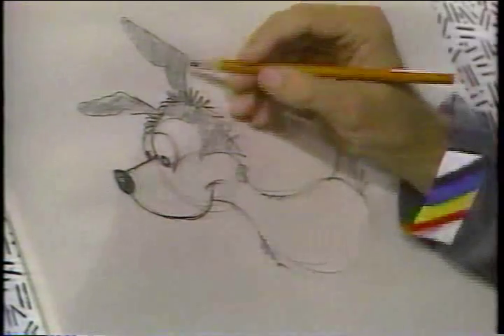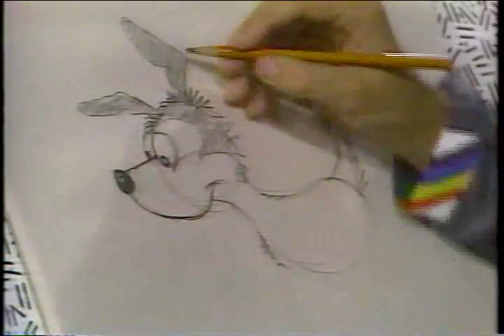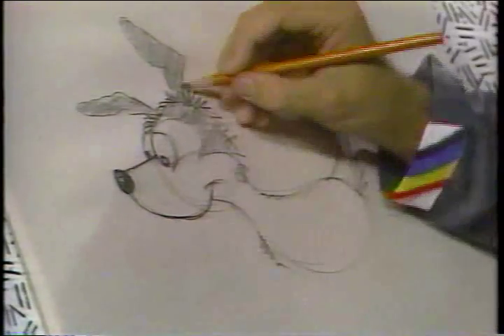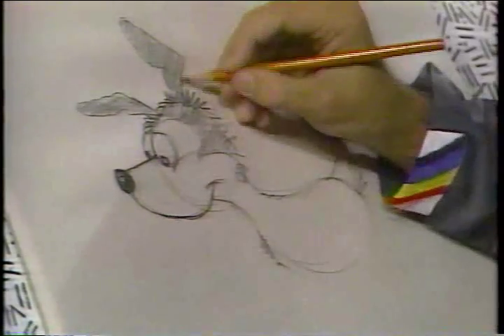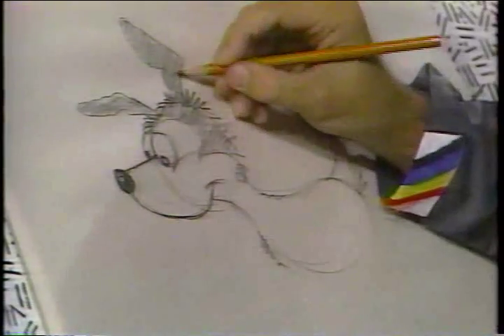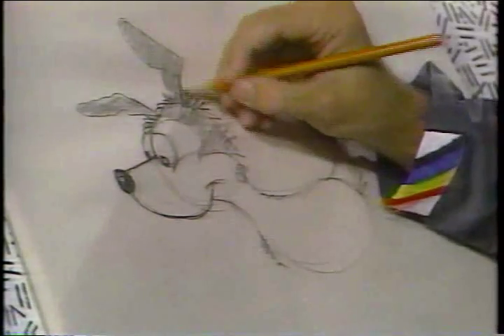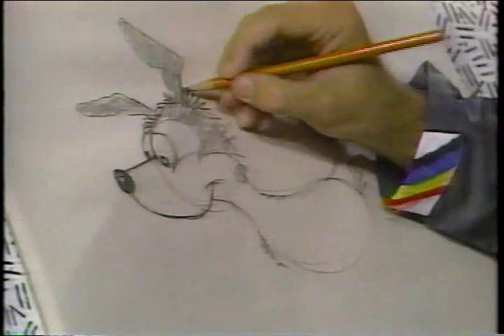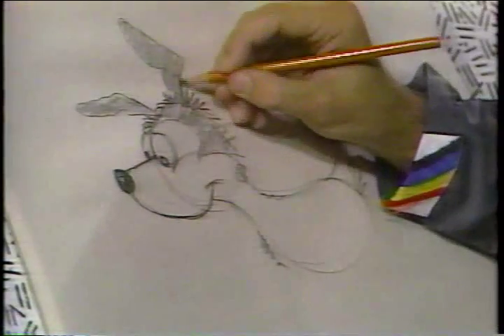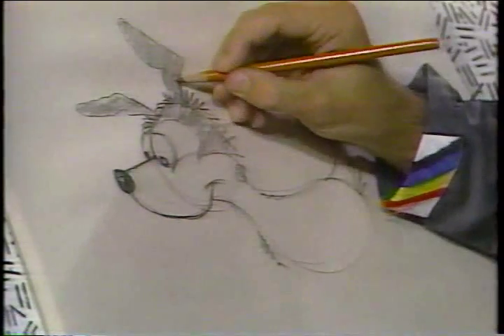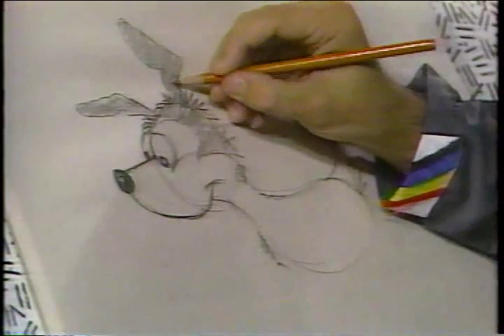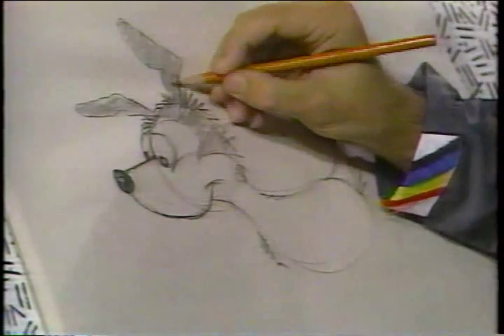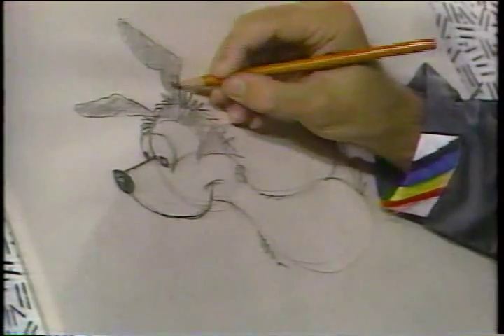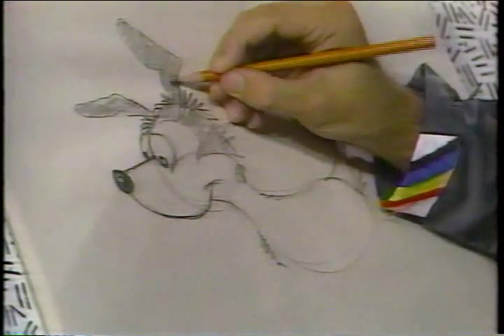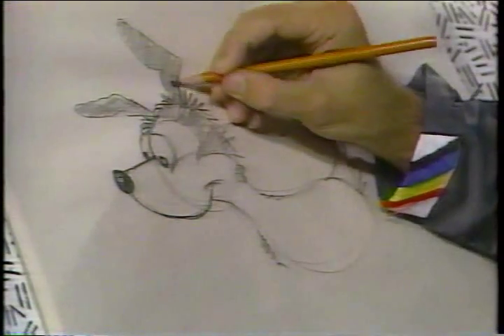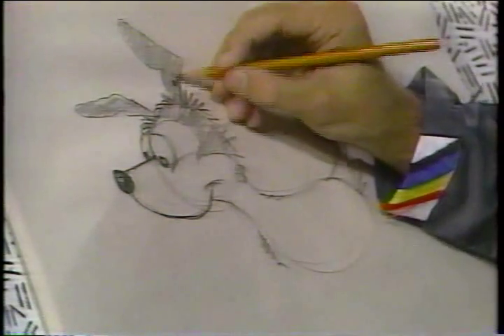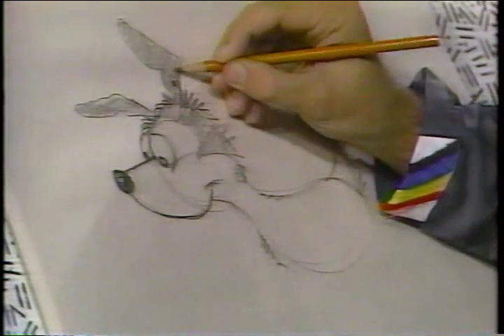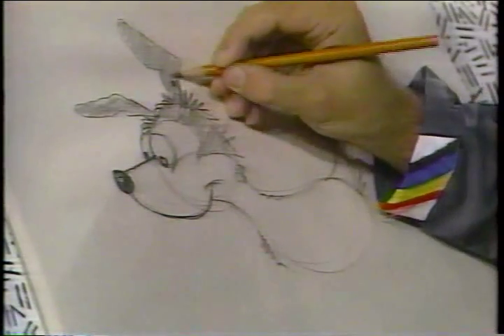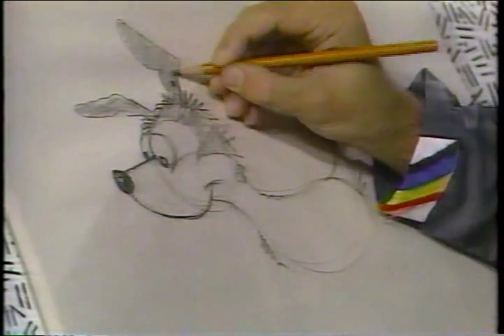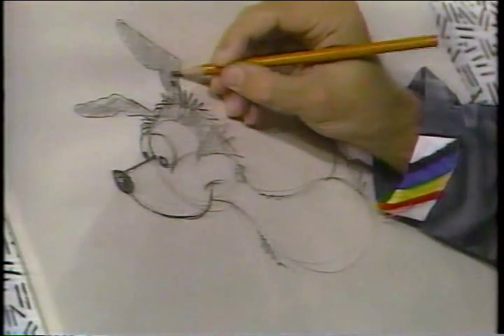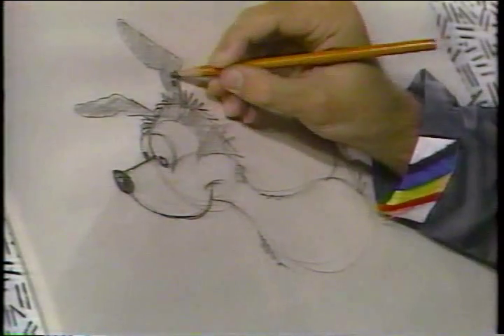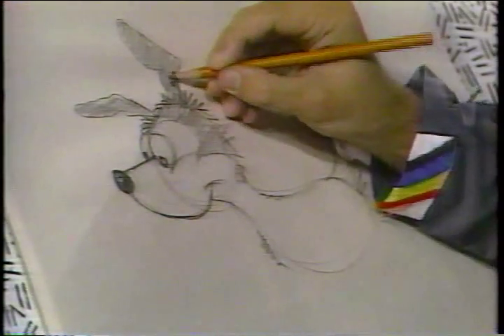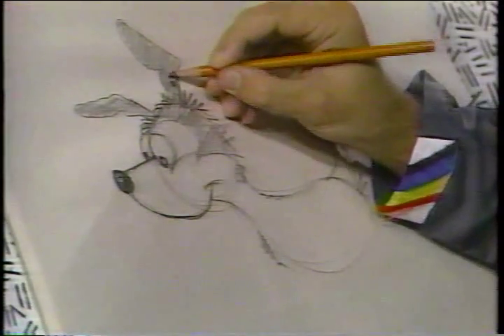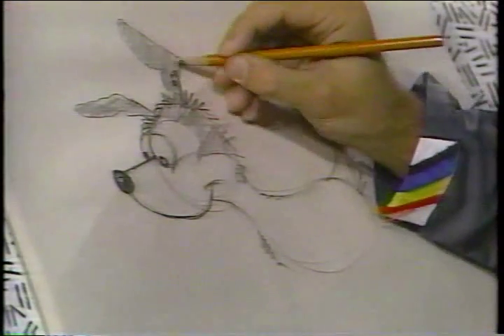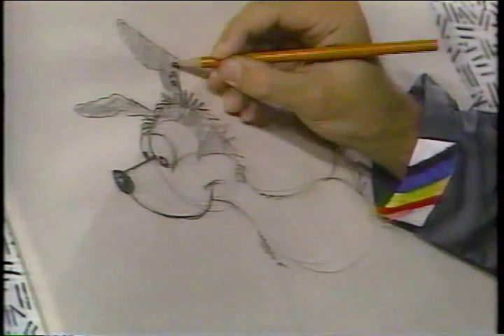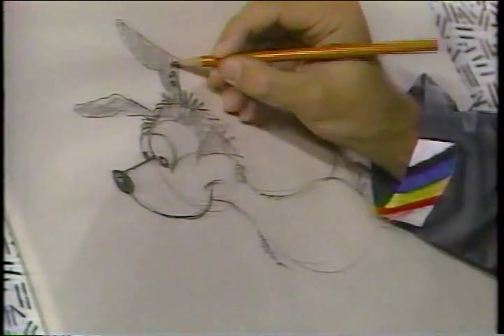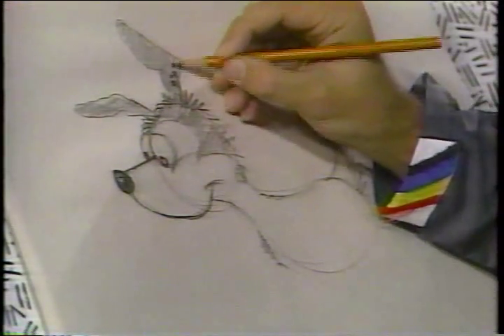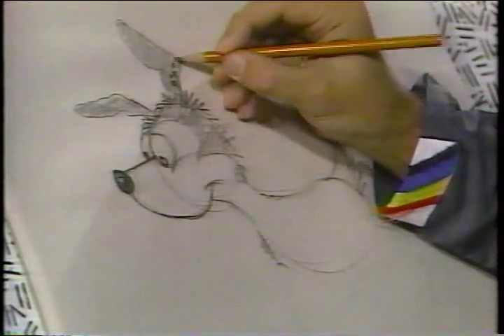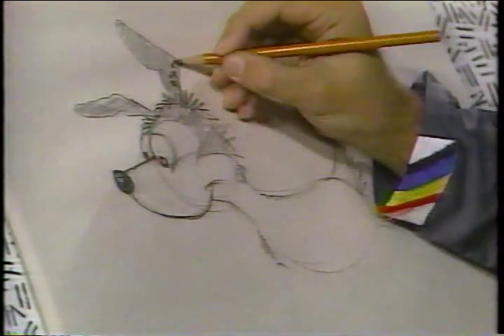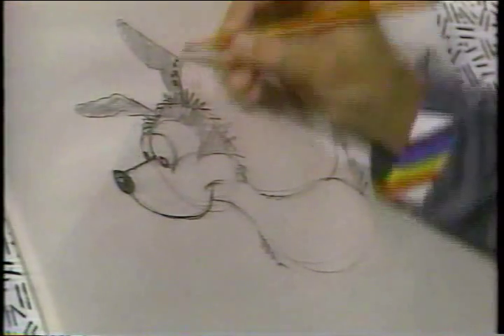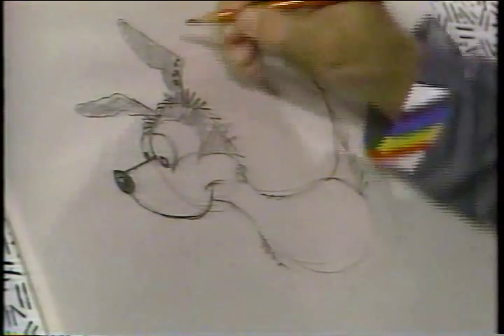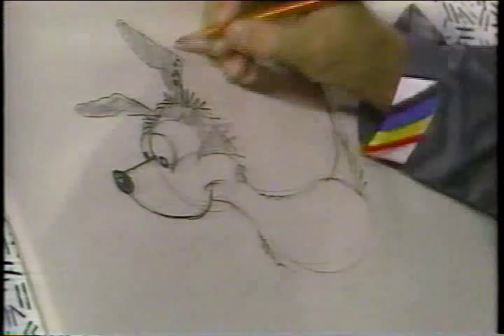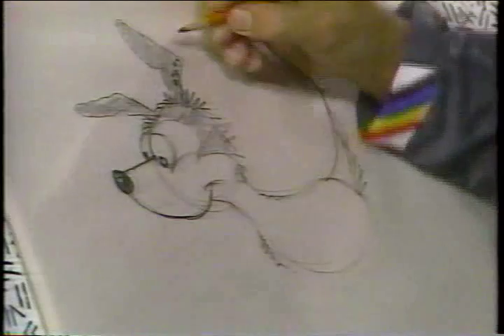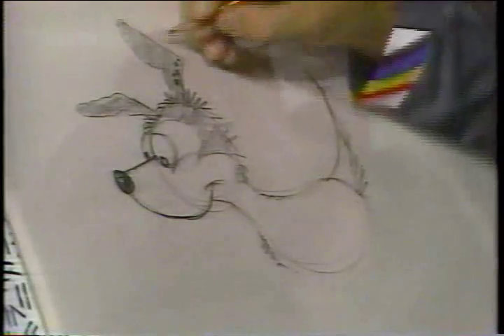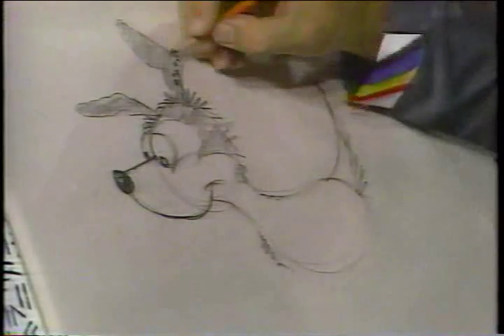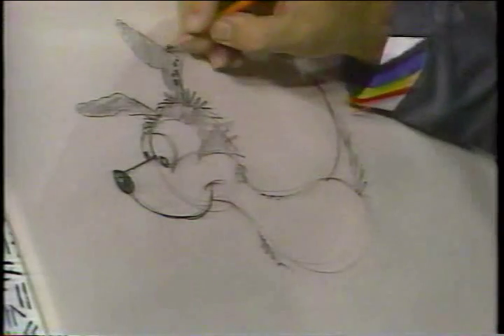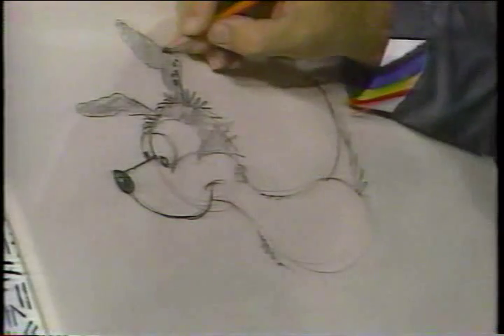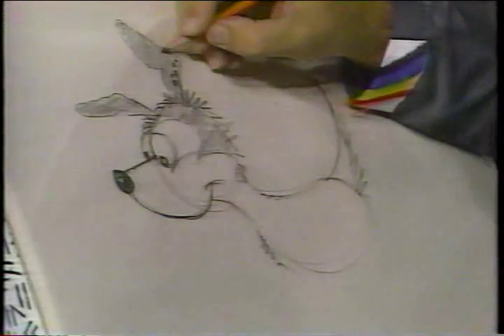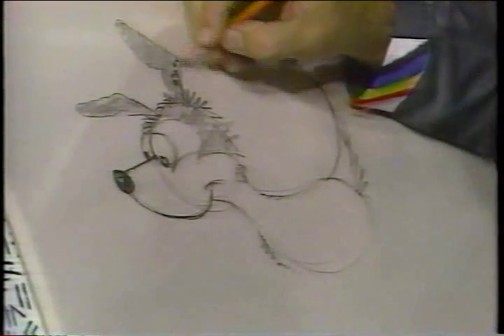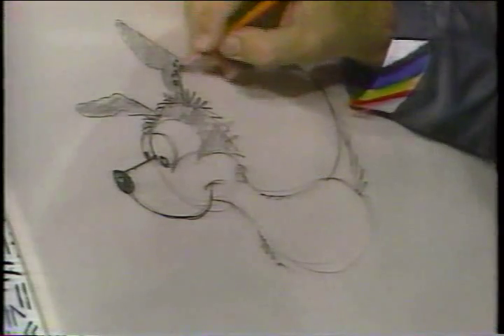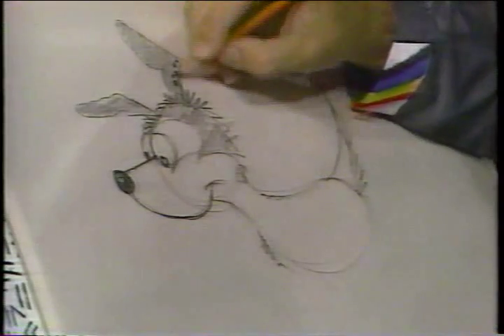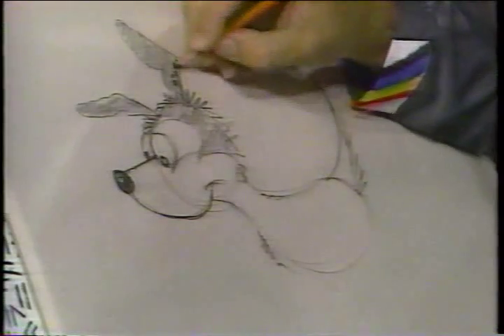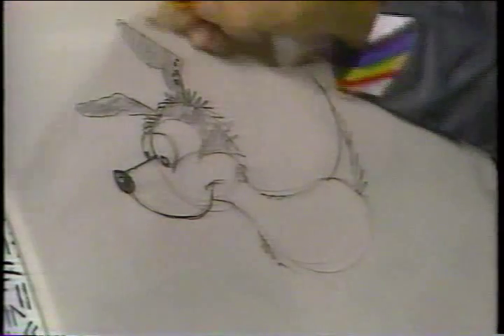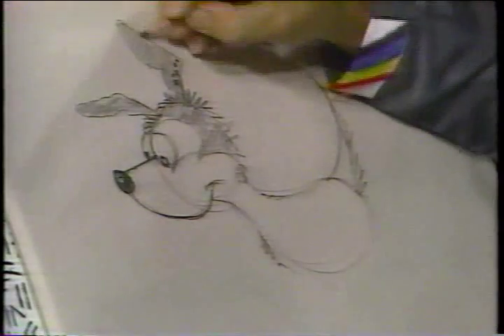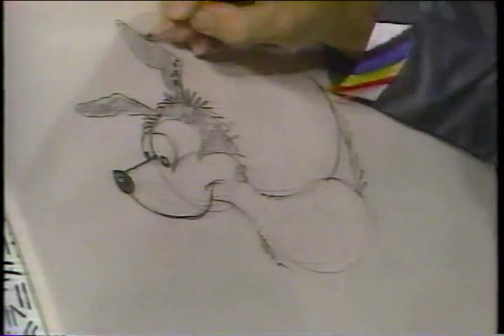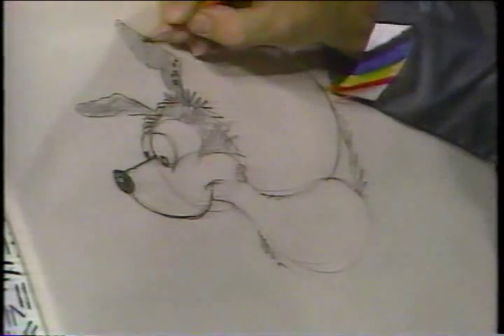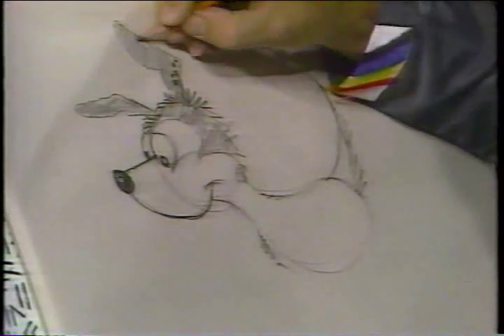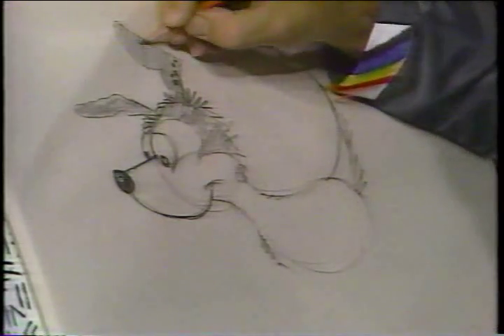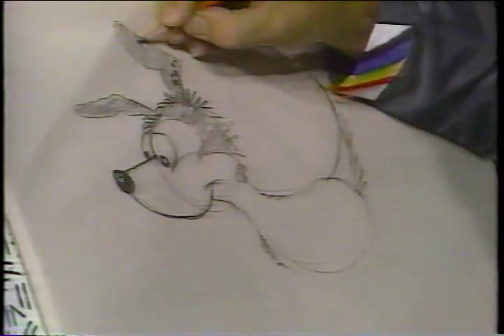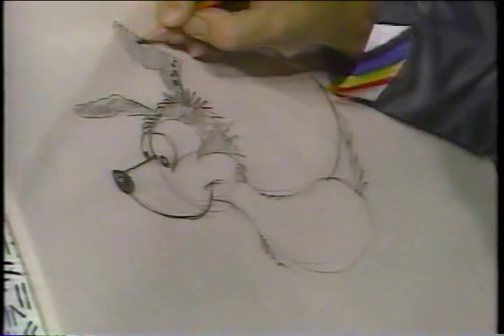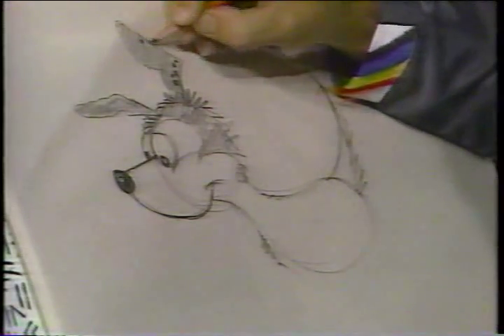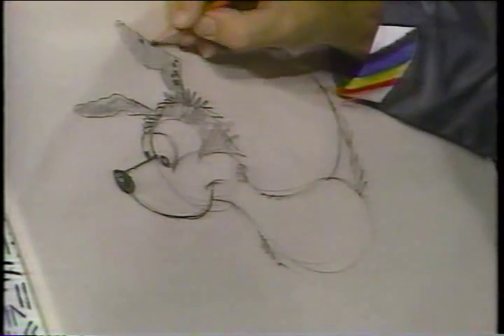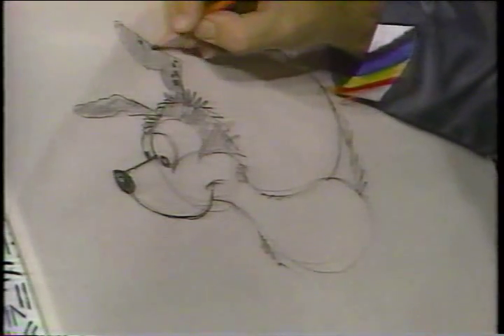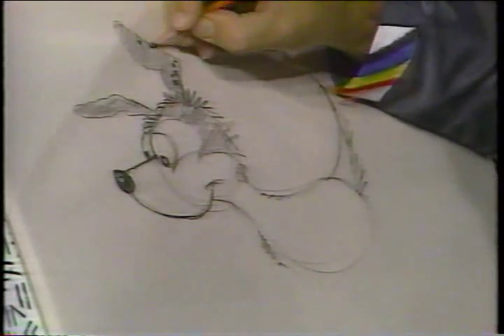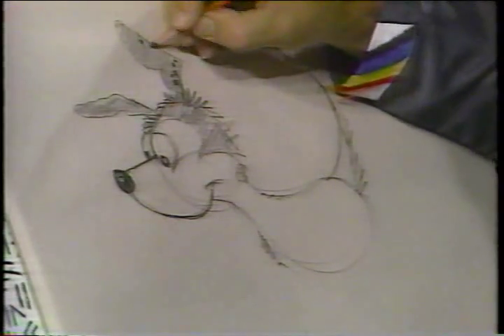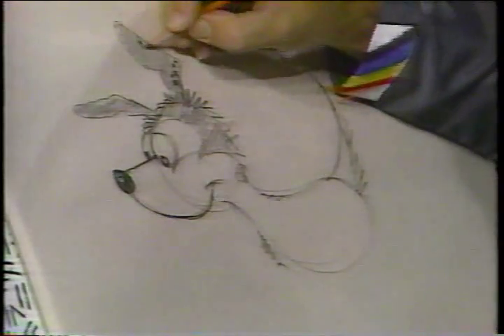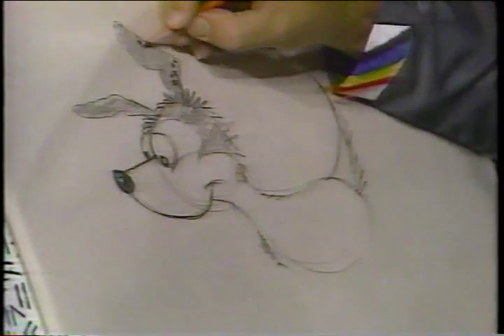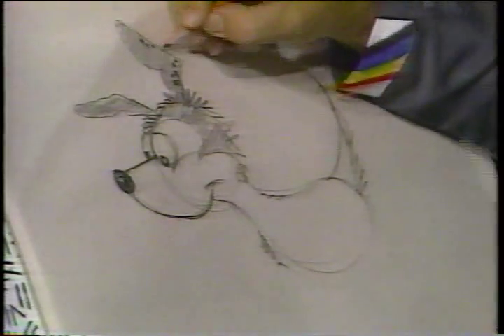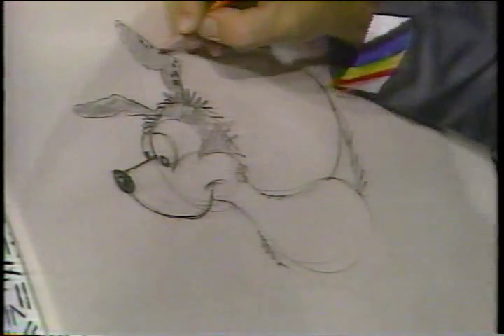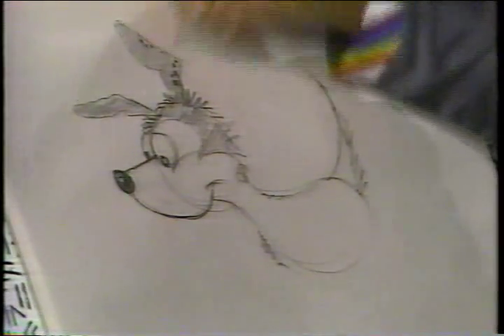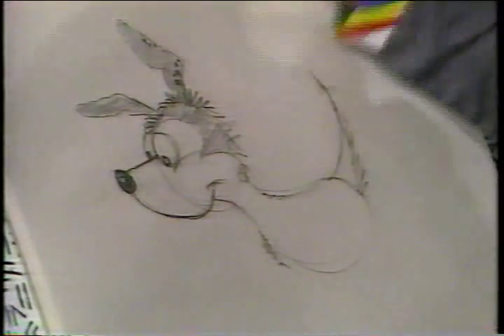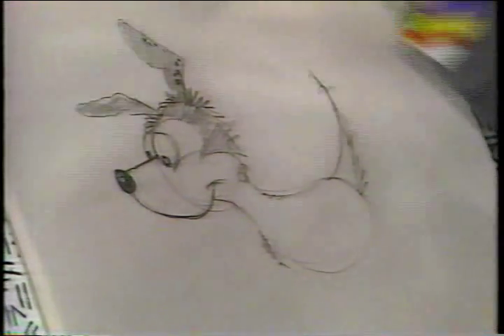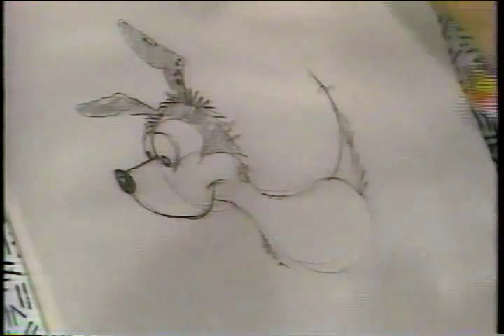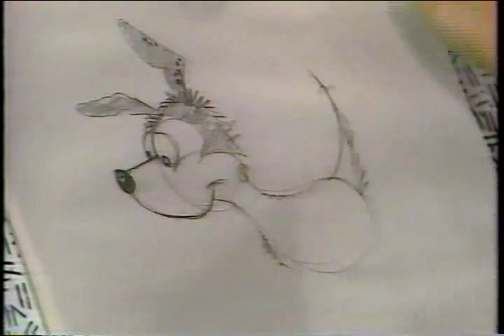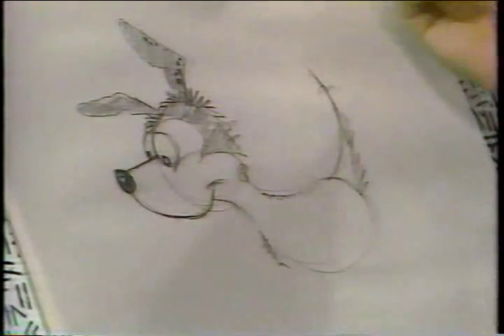Then we can add some spots to the ears if you want to. Put a few spots going up the ears. A little group of spots there. And I'll put some spots back here.